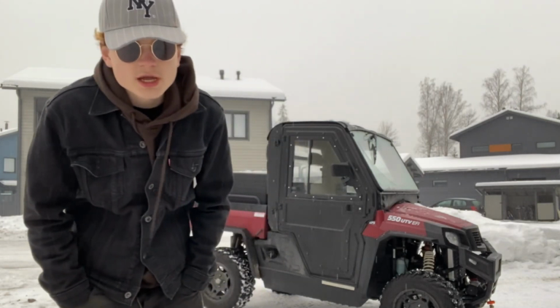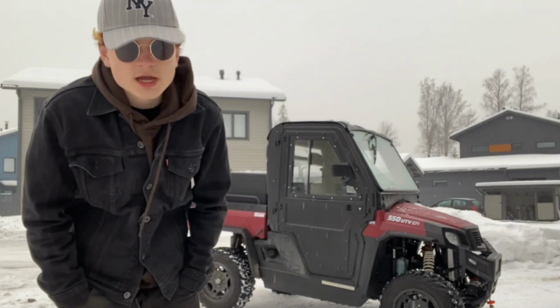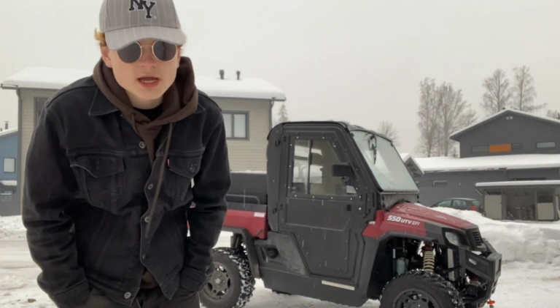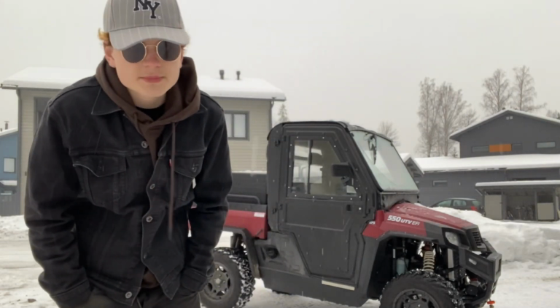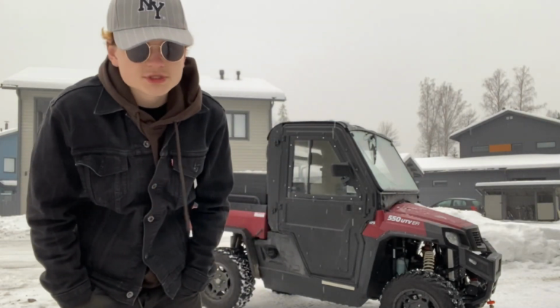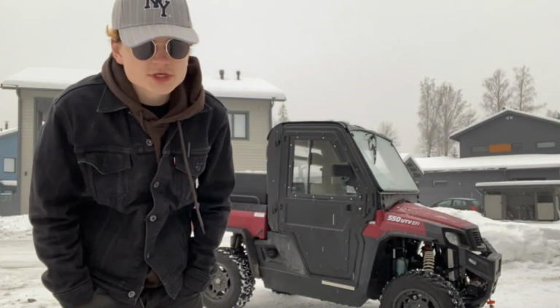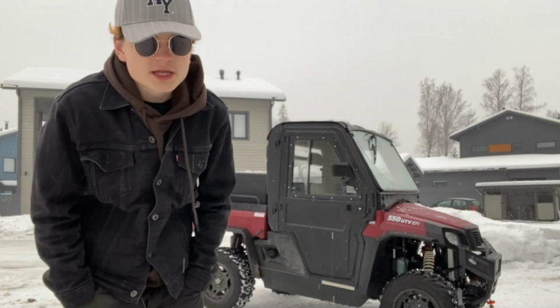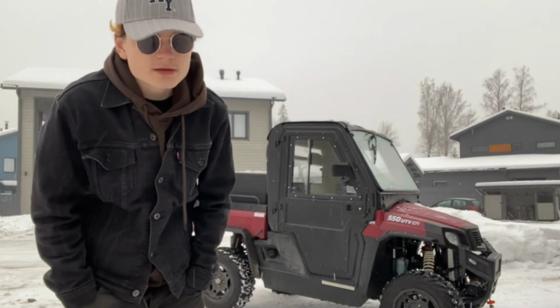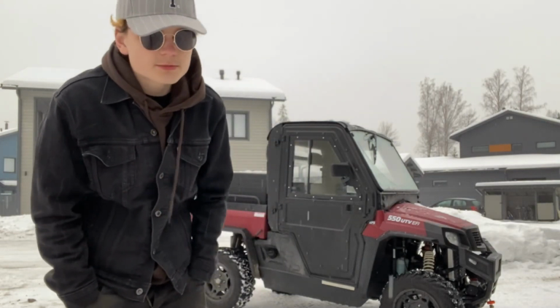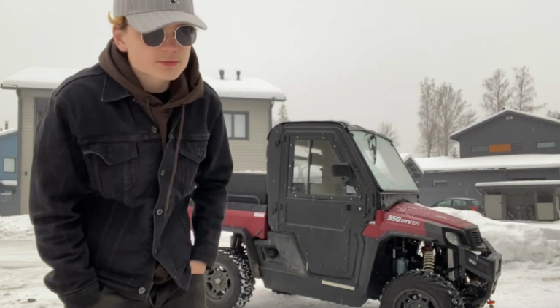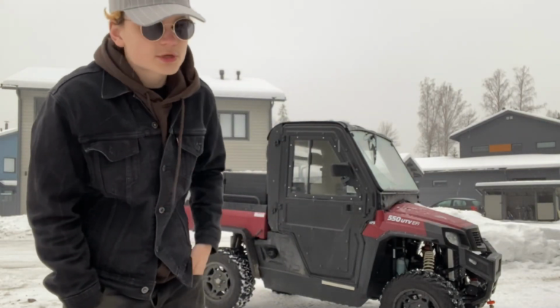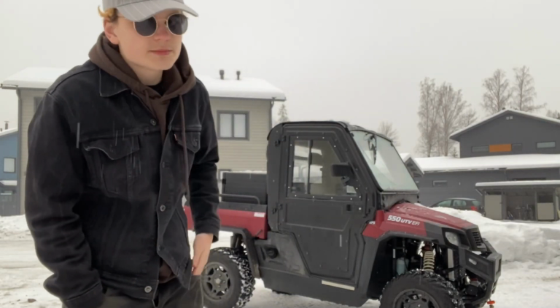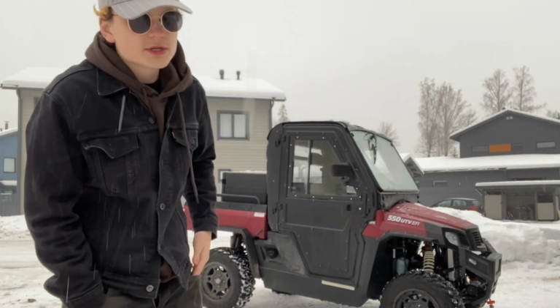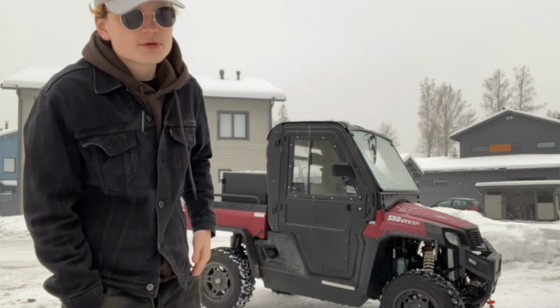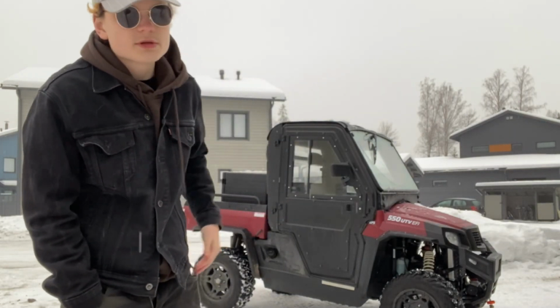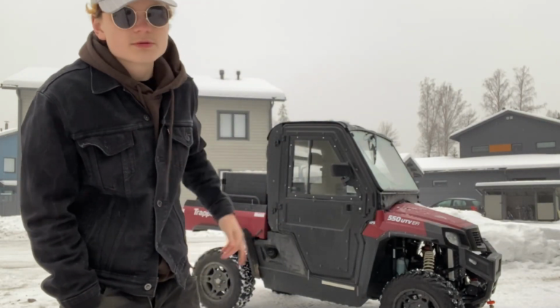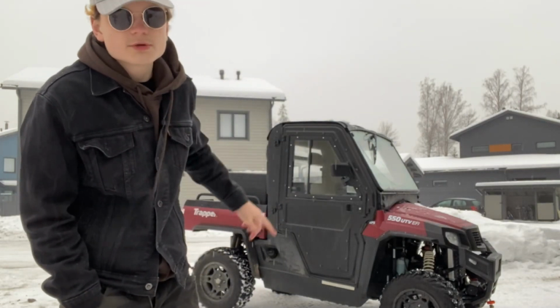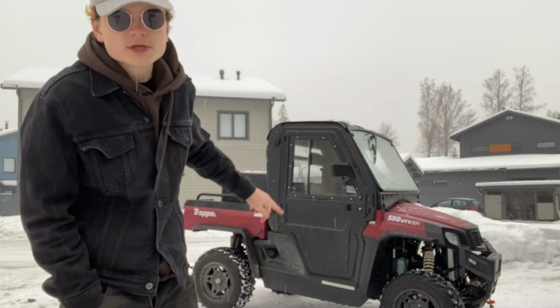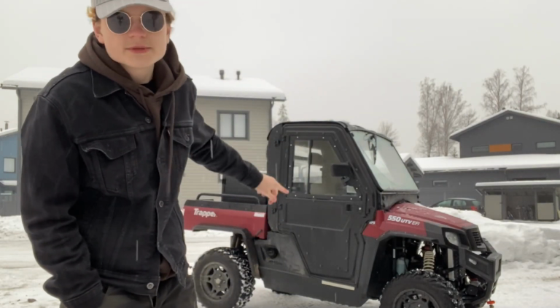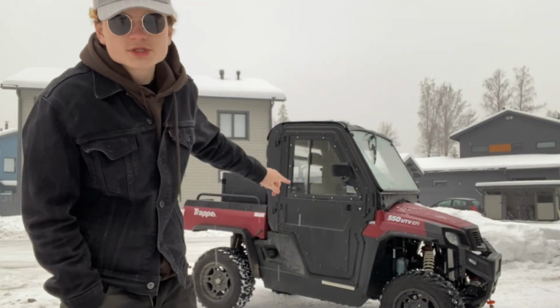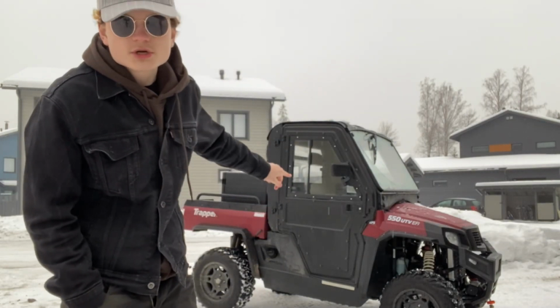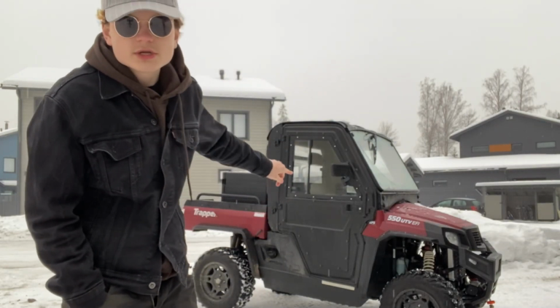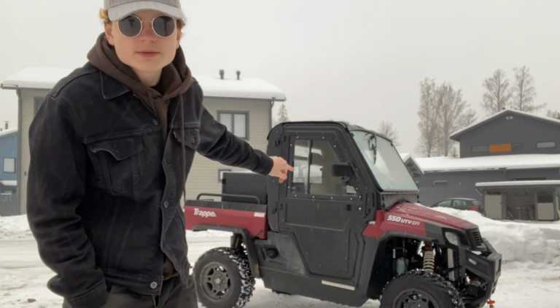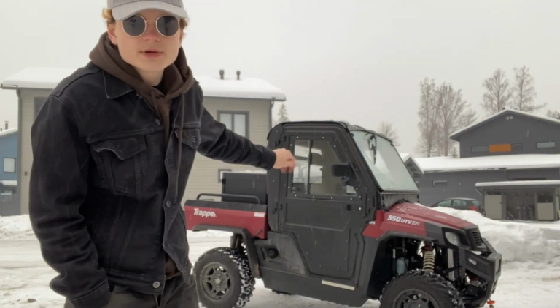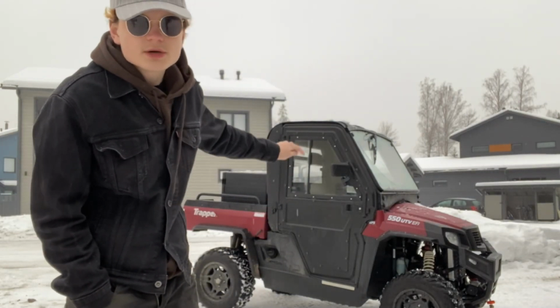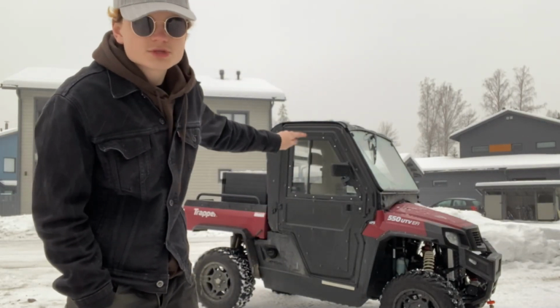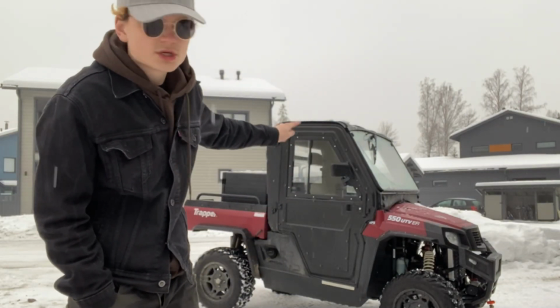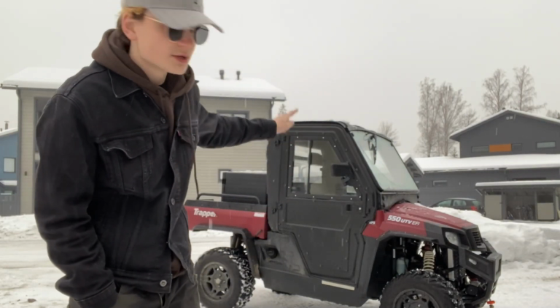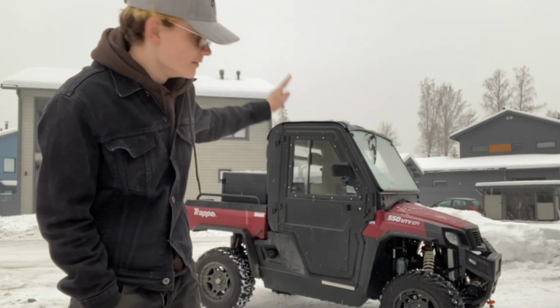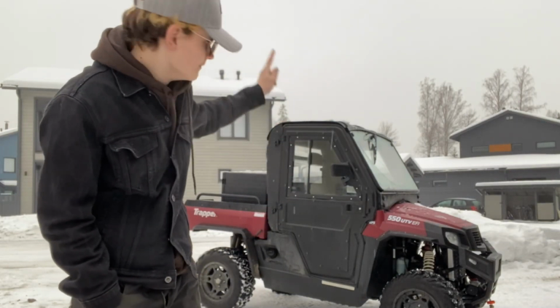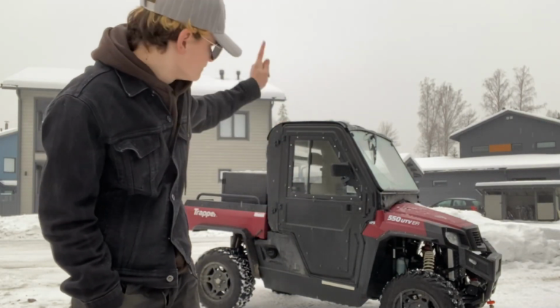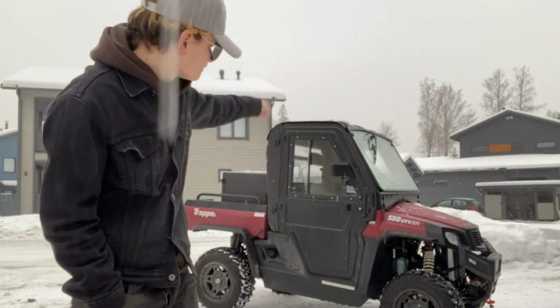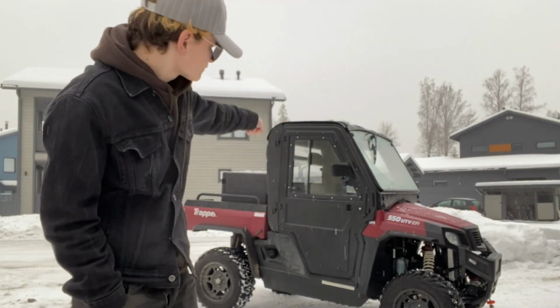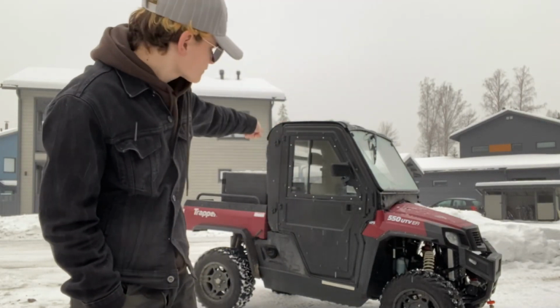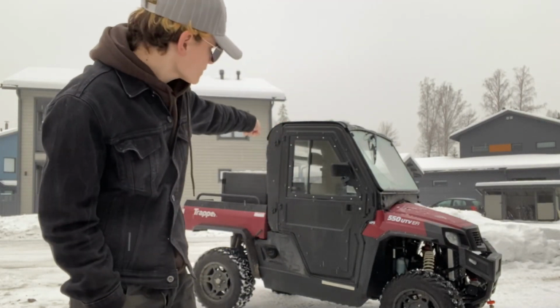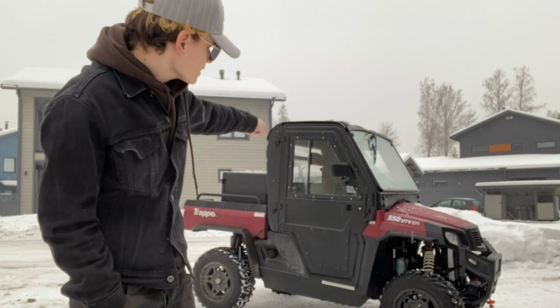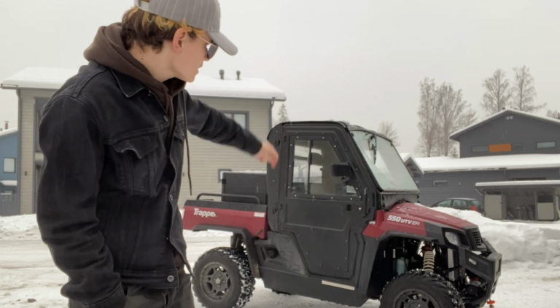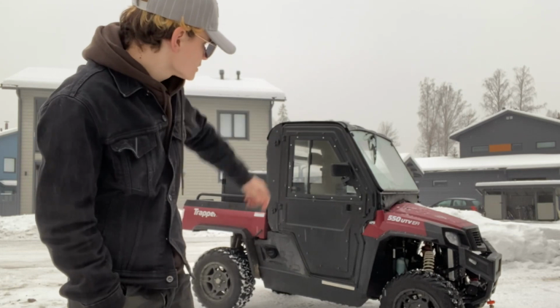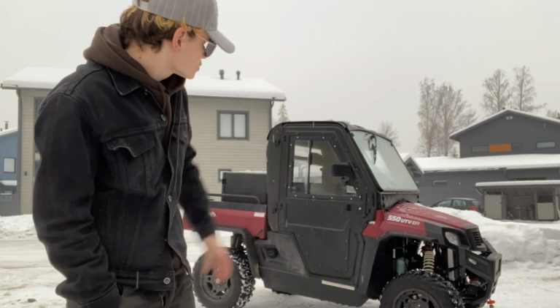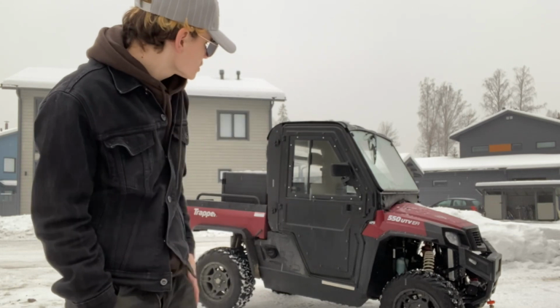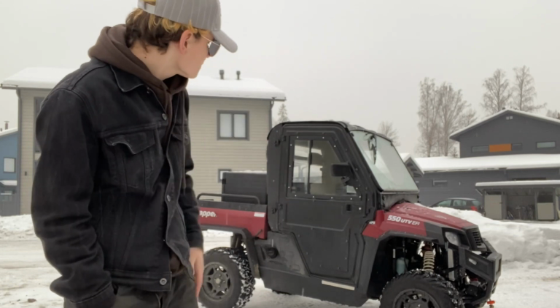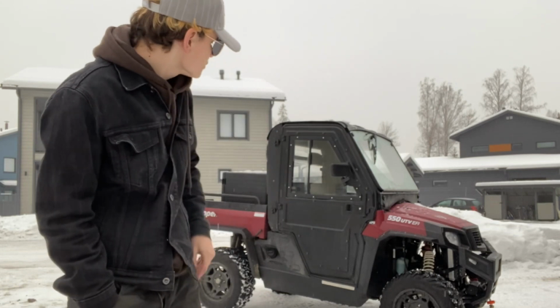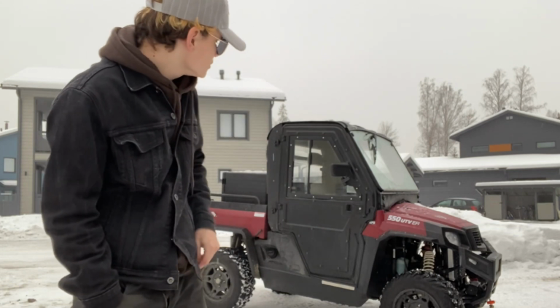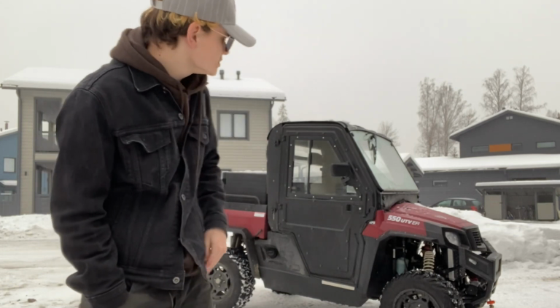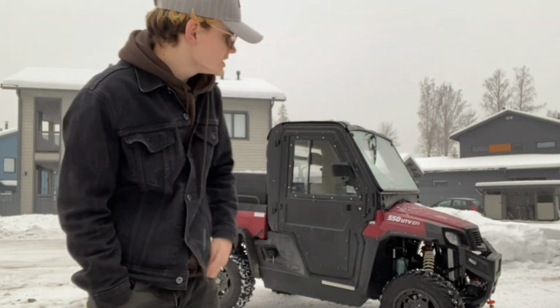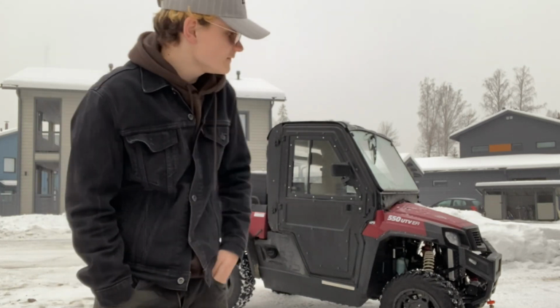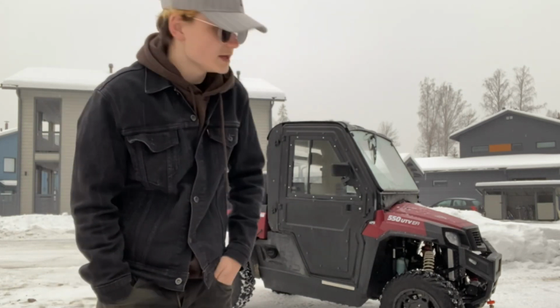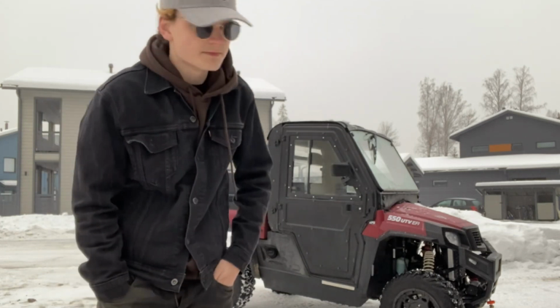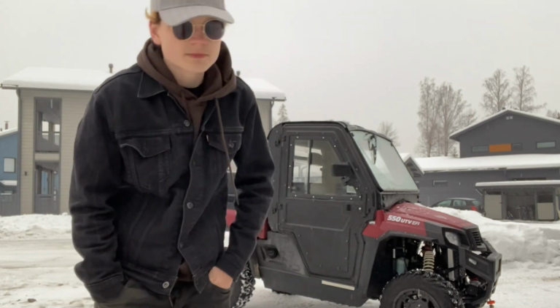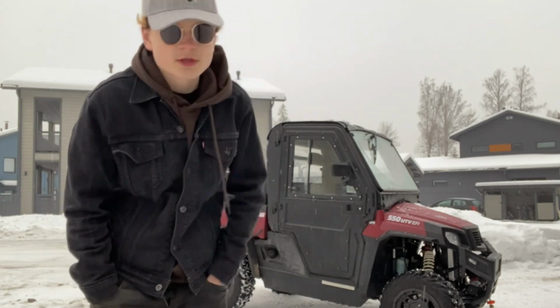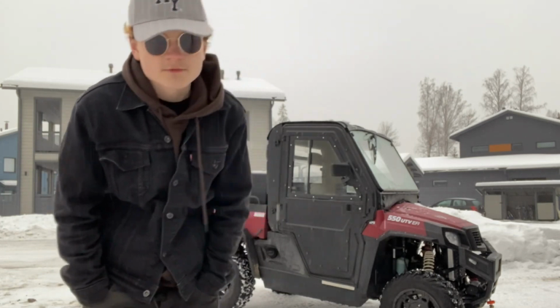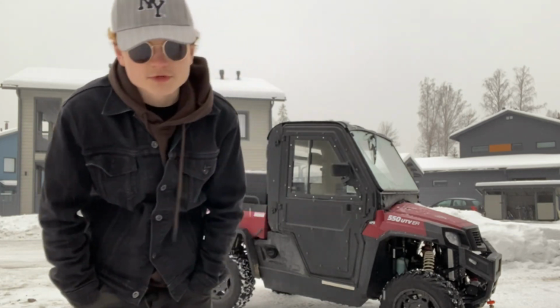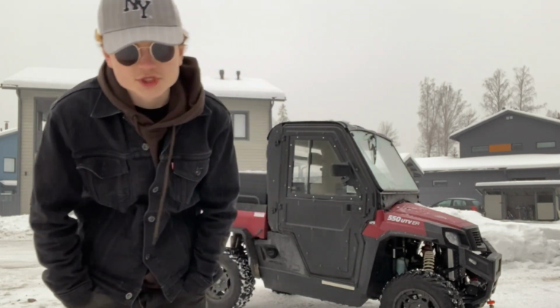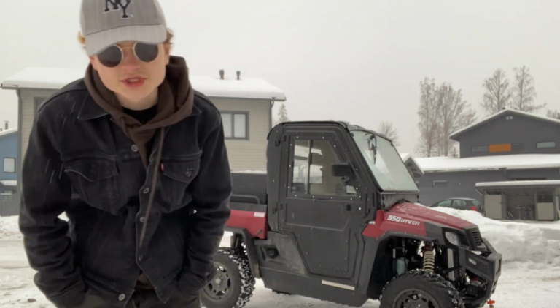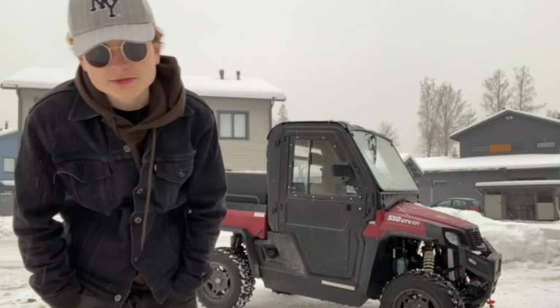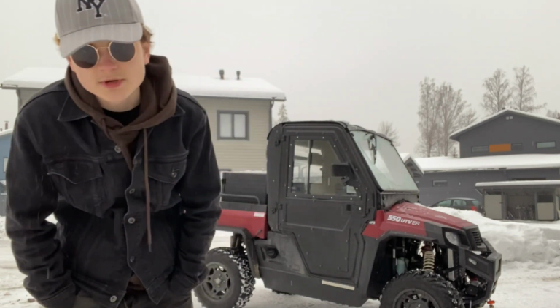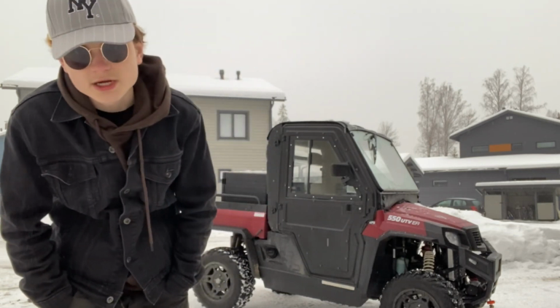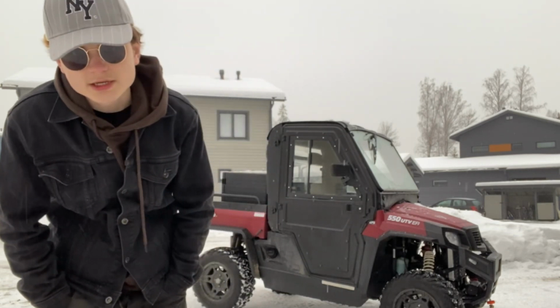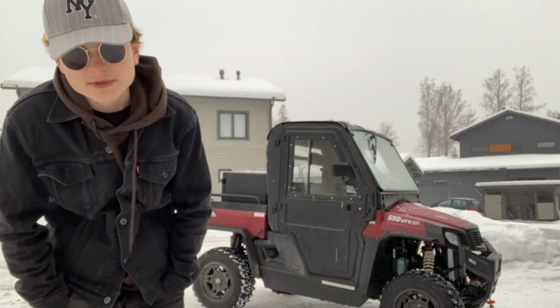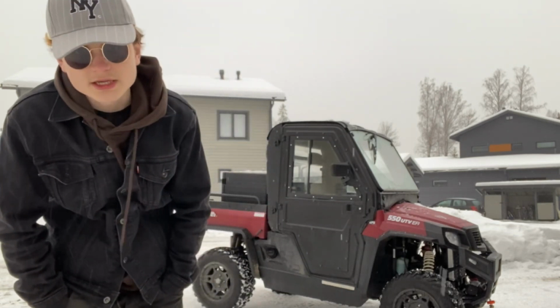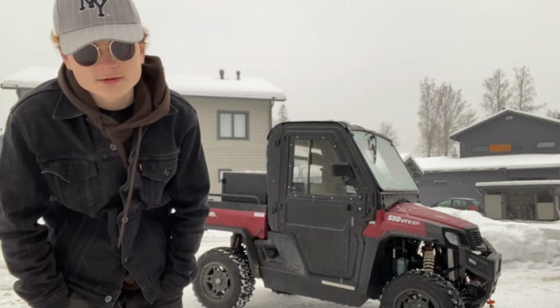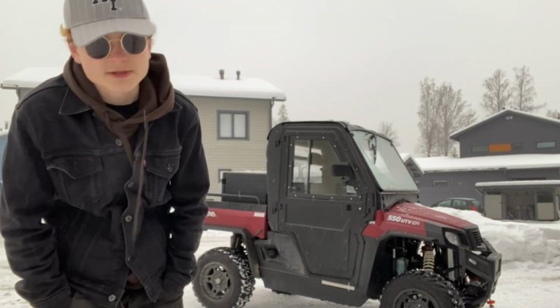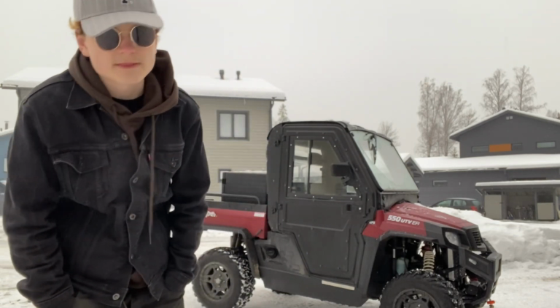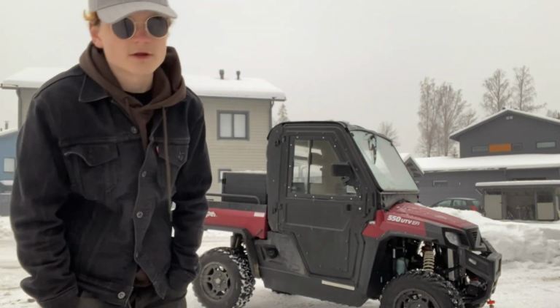Today what we're going to be doing, we're going to be talking about the Trapper UTV, which is right behind me.